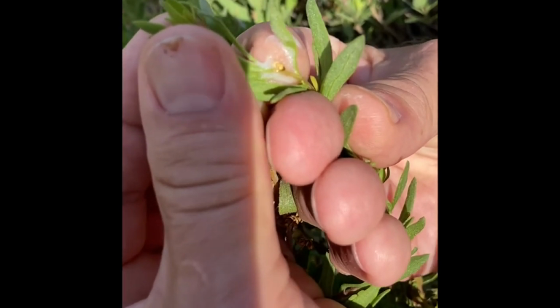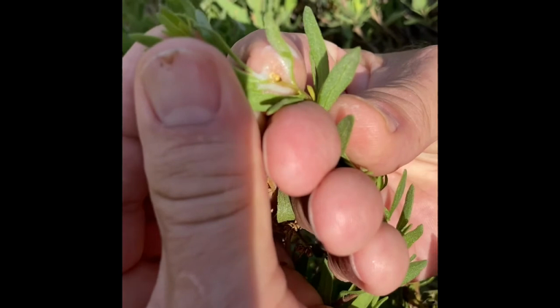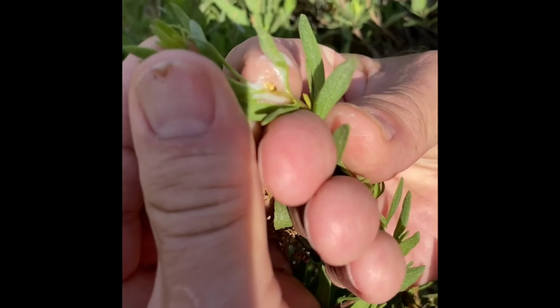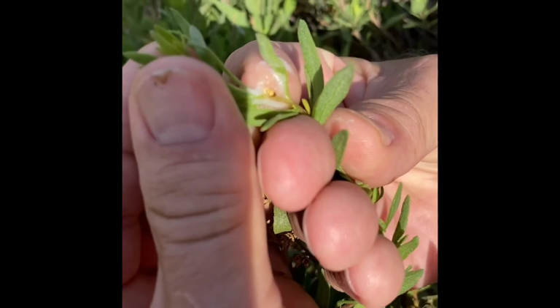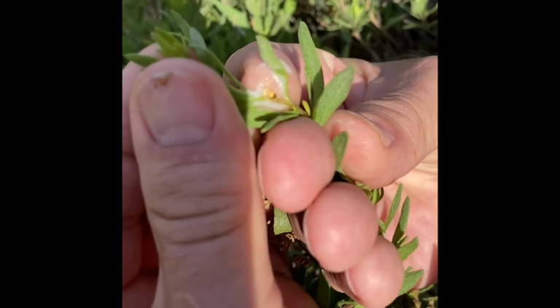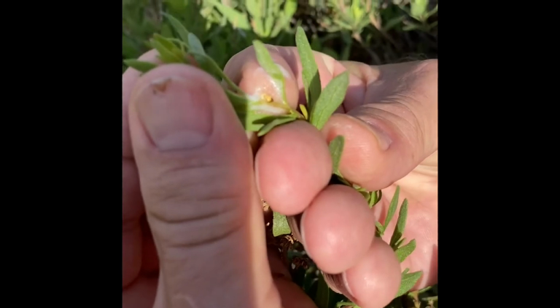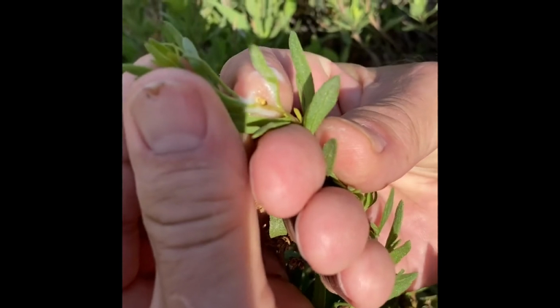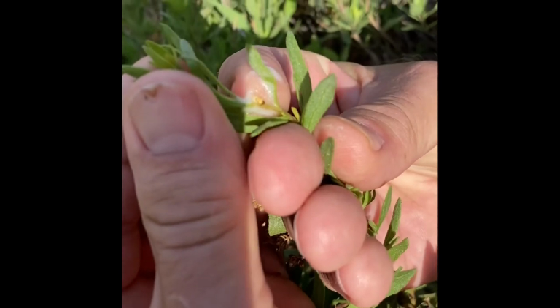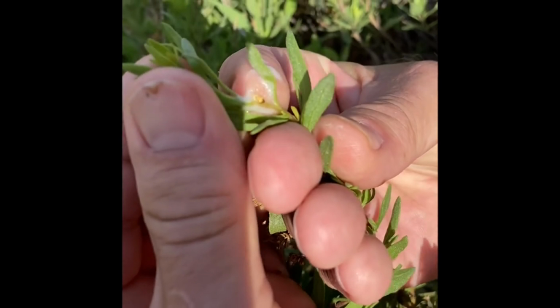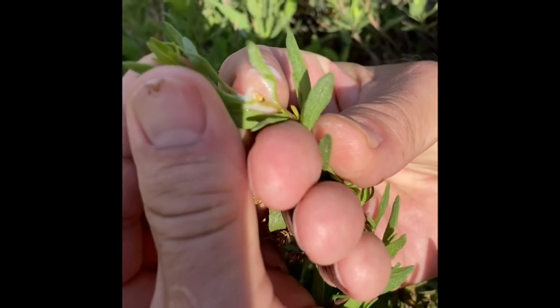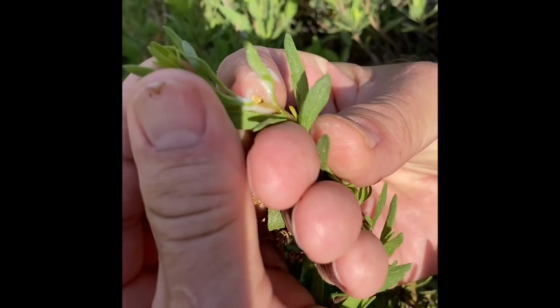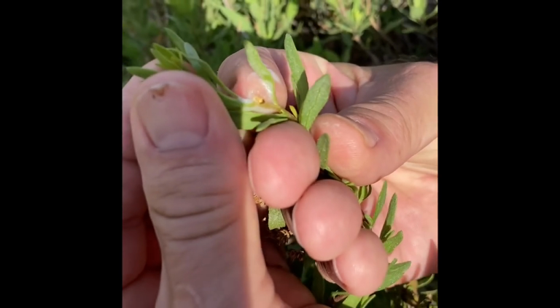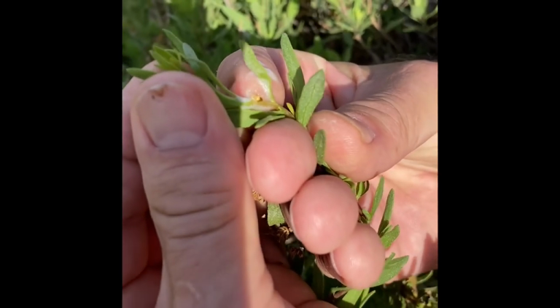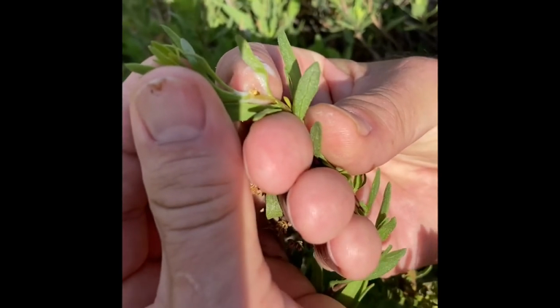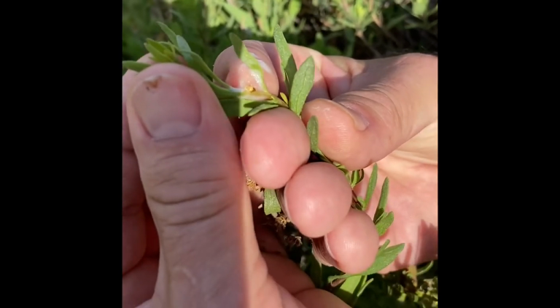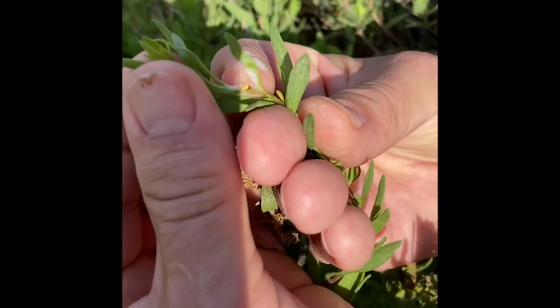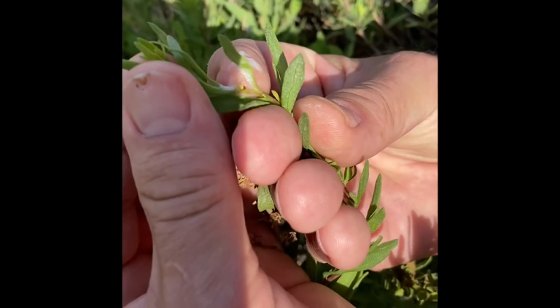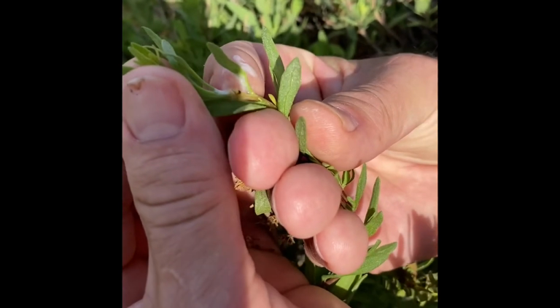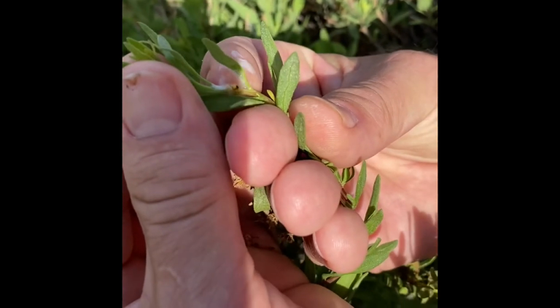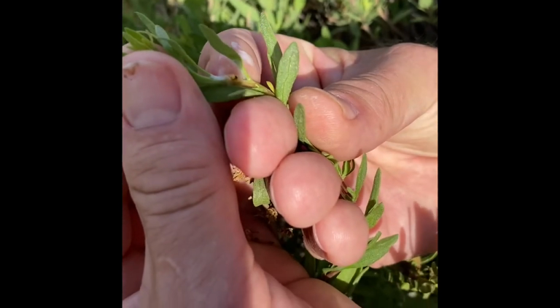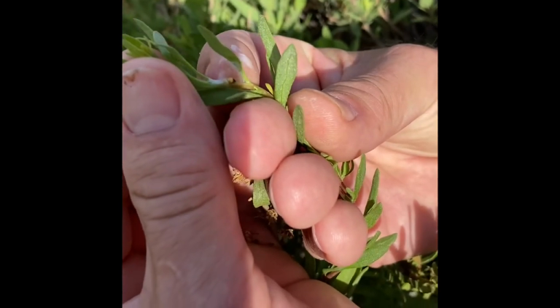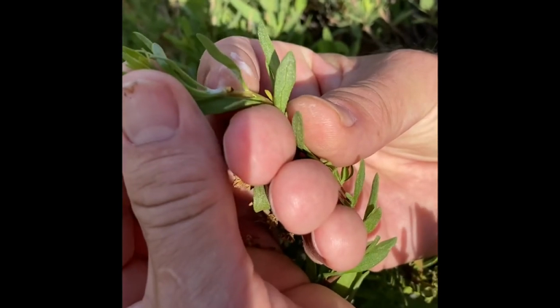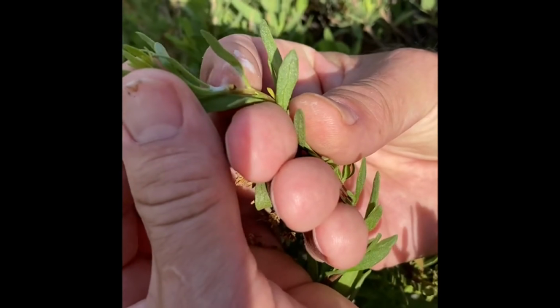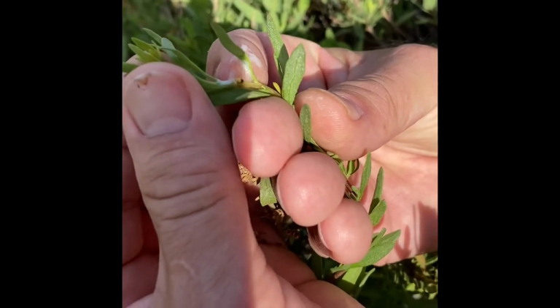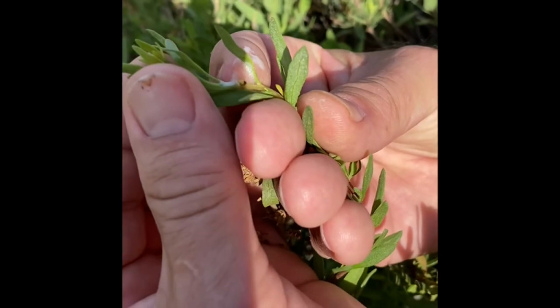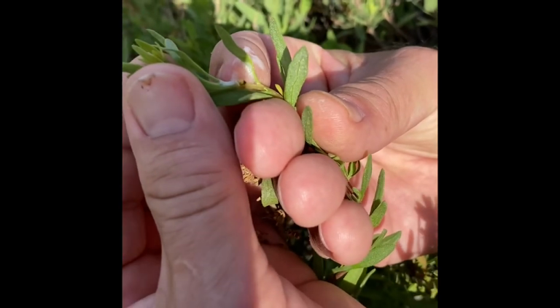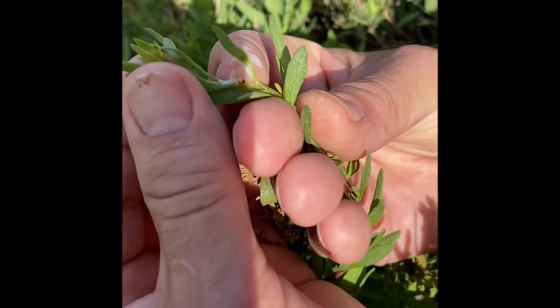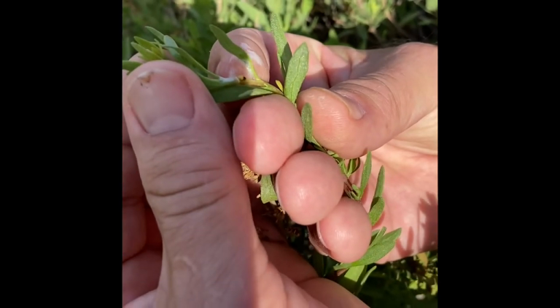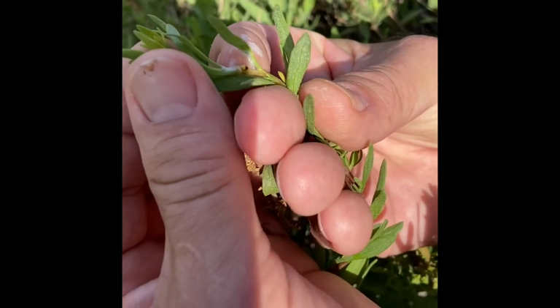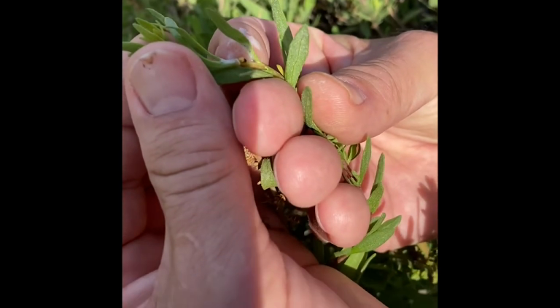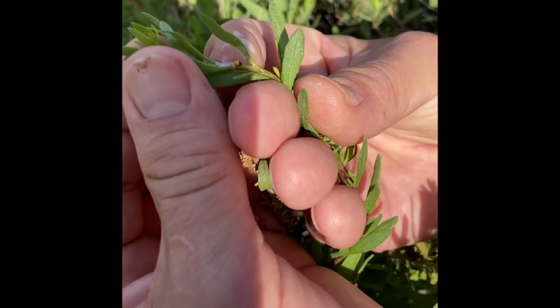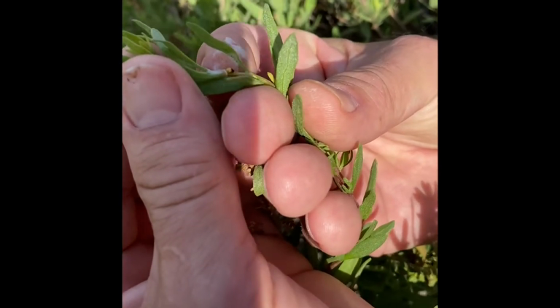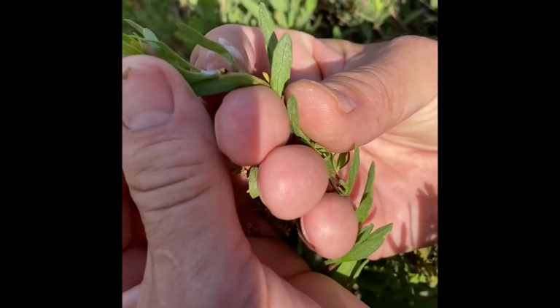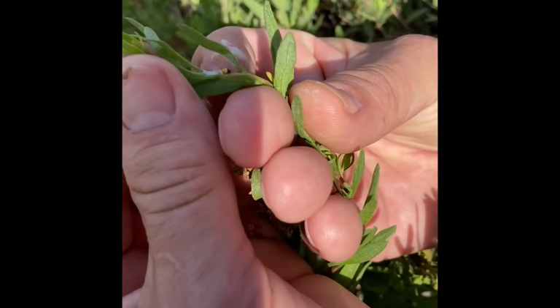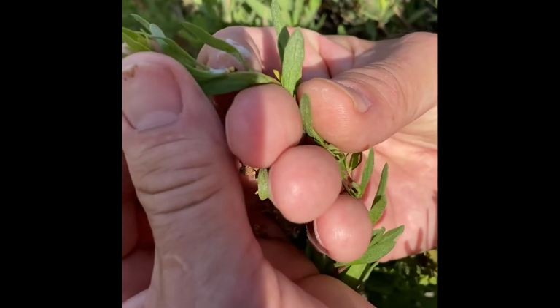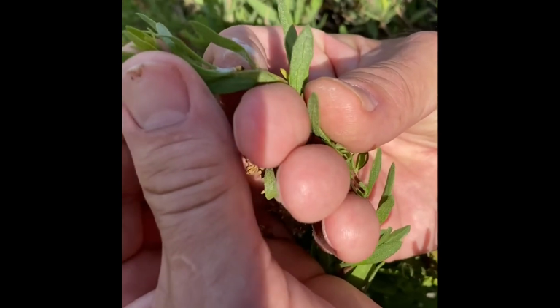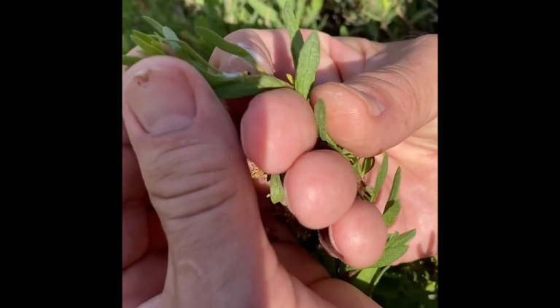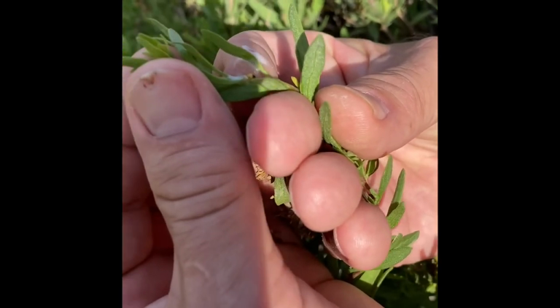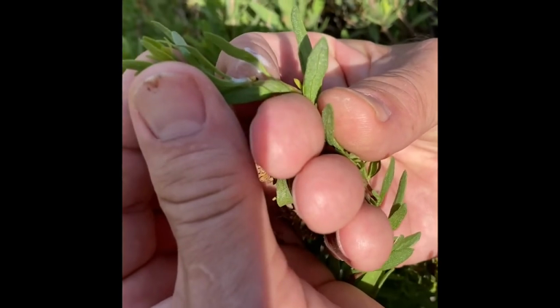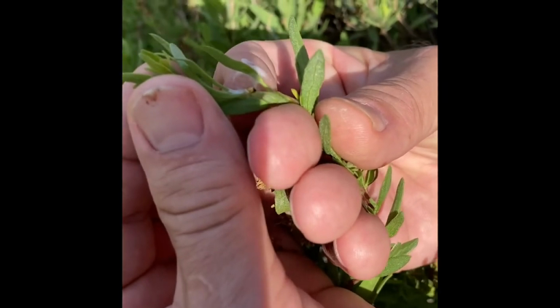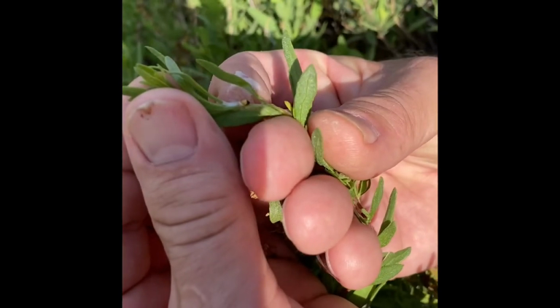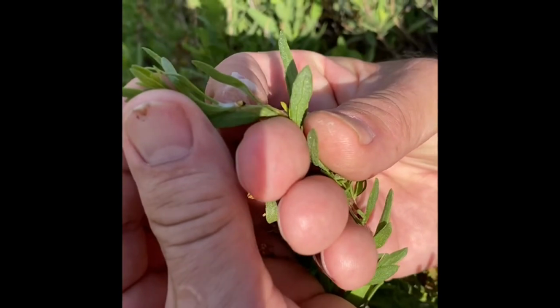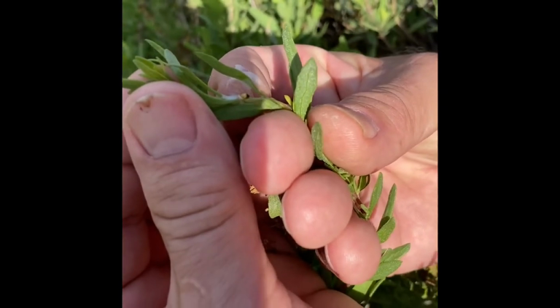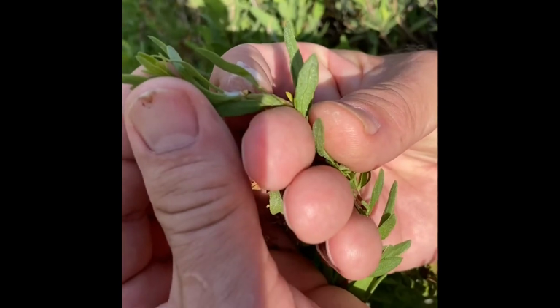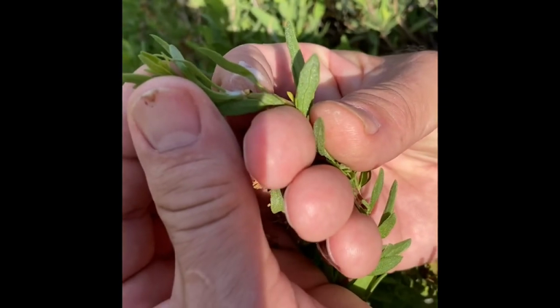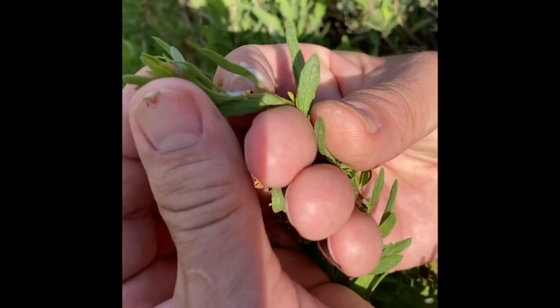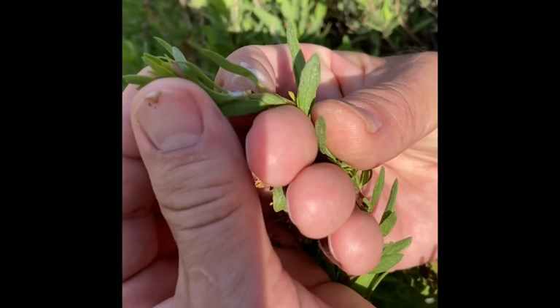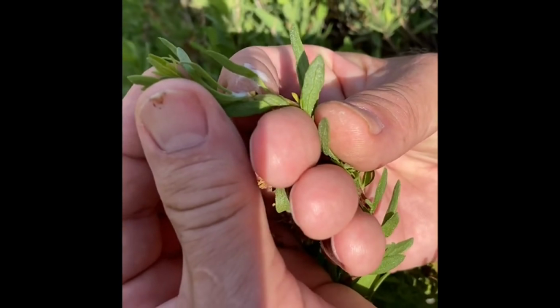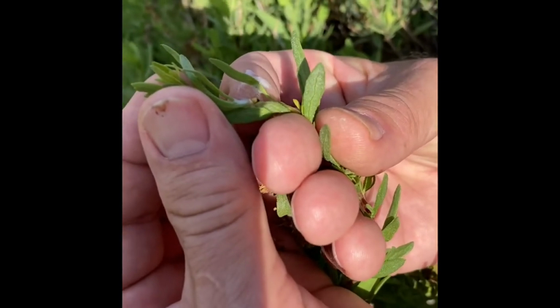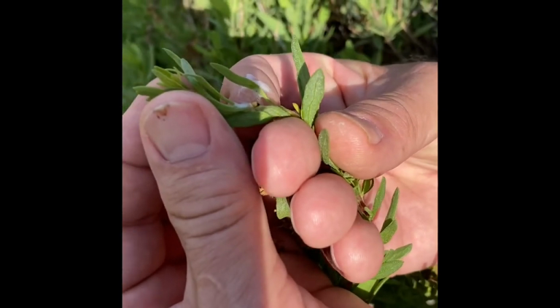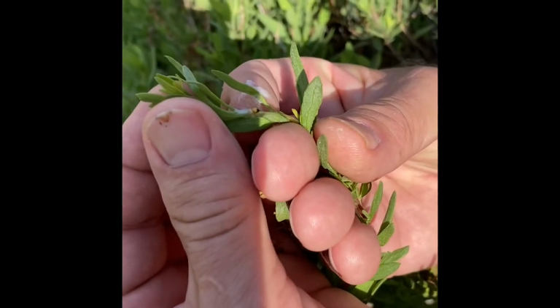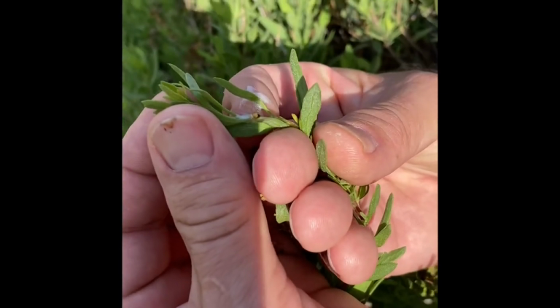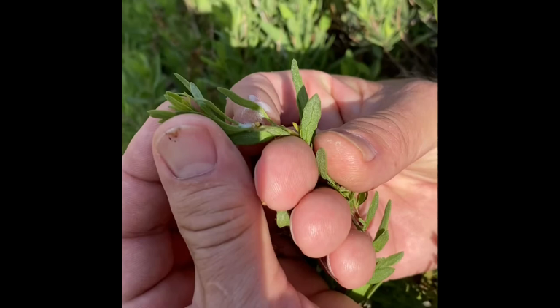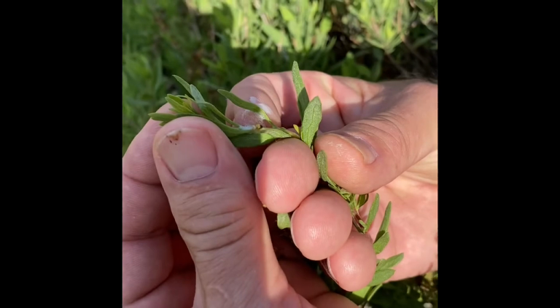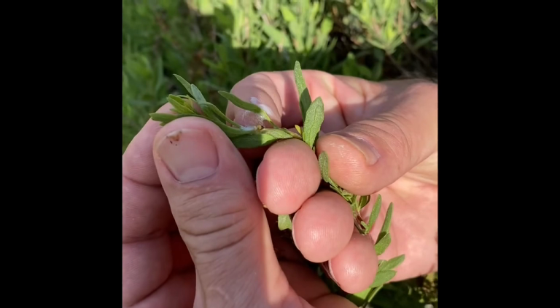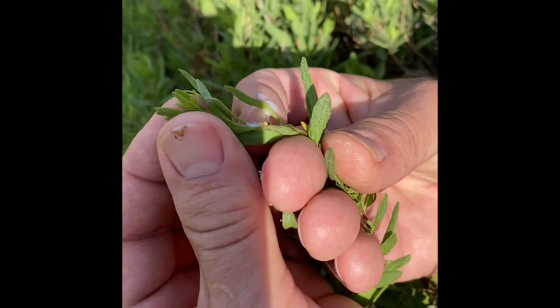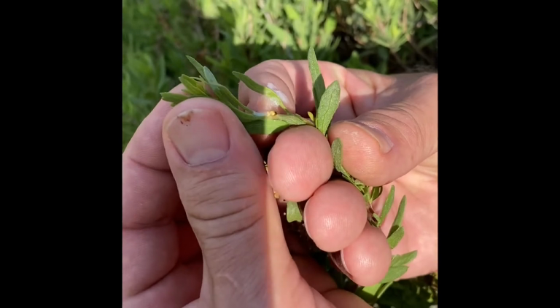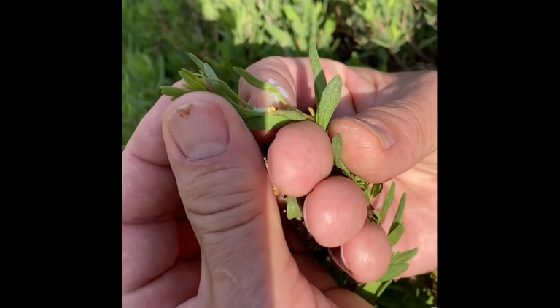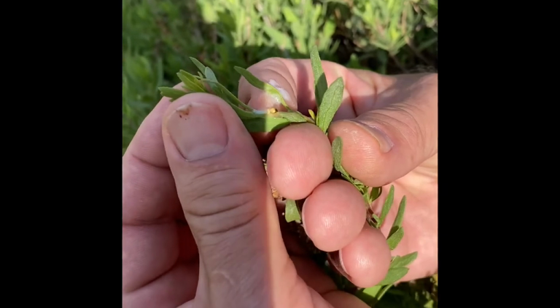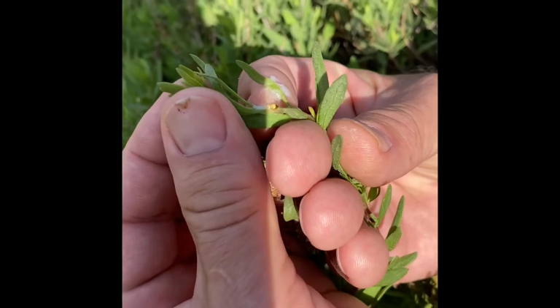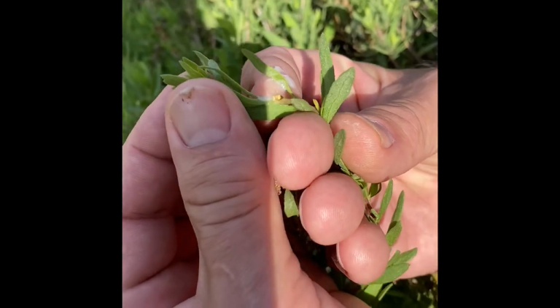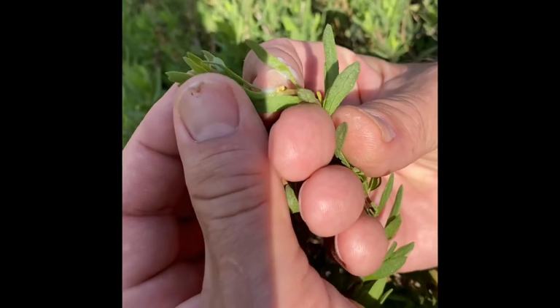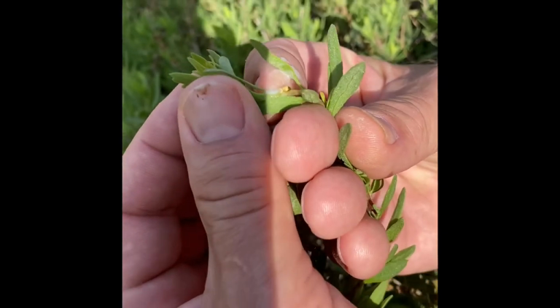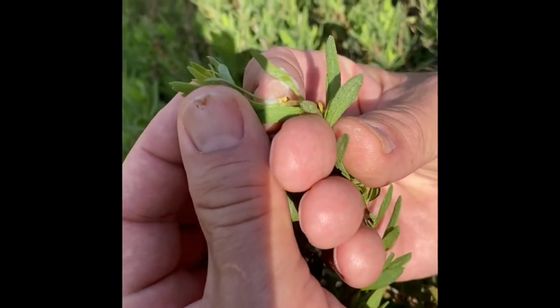So when it matures, it'll fly away and lay eggs on another plant that'll become new spittle bugs.